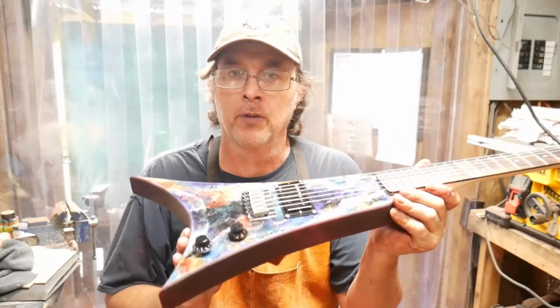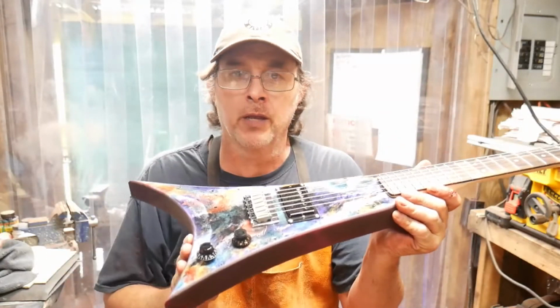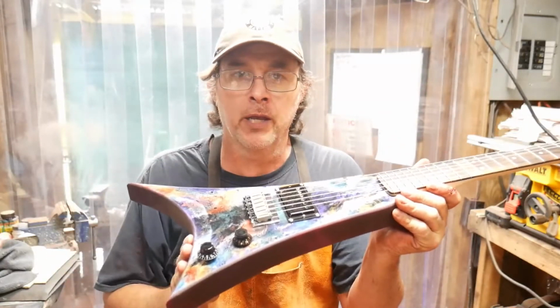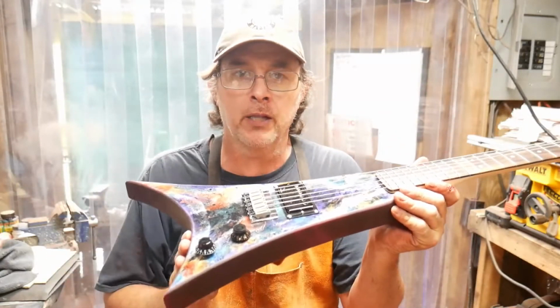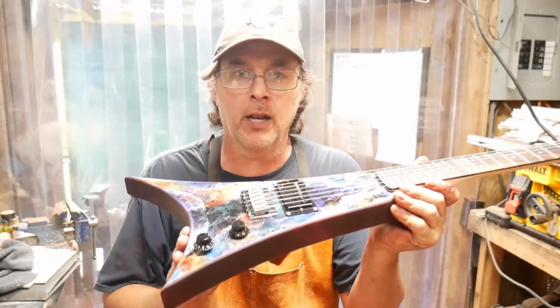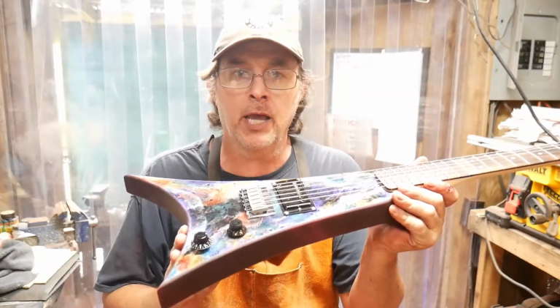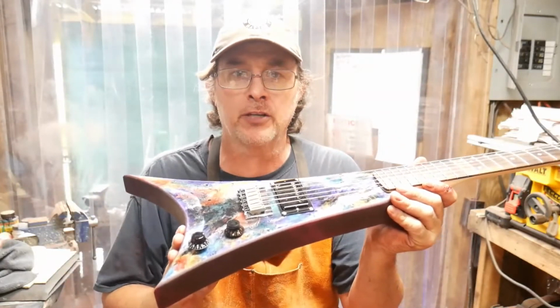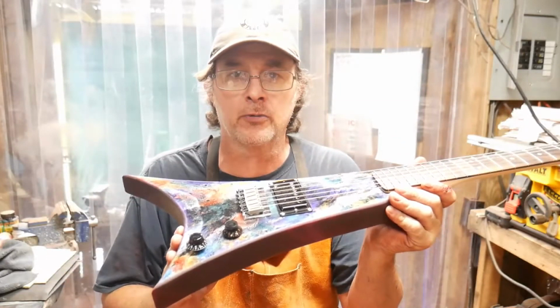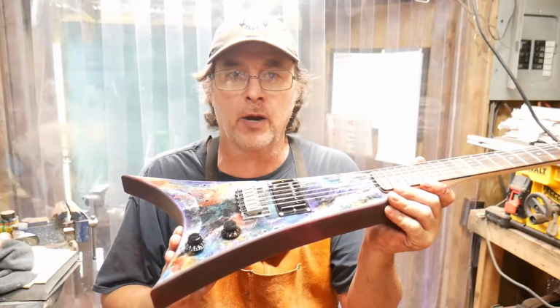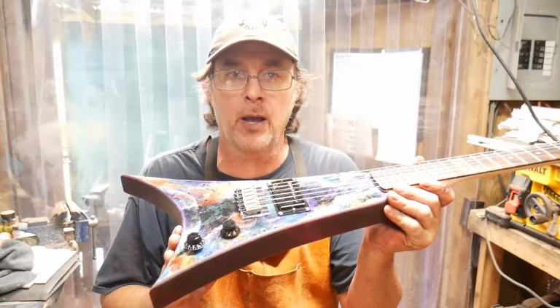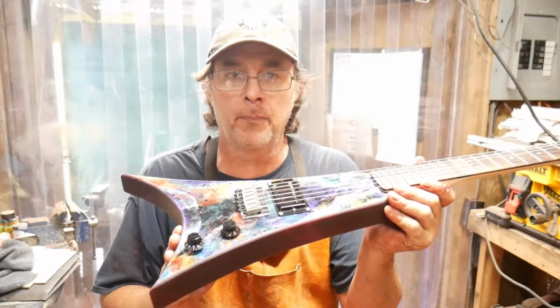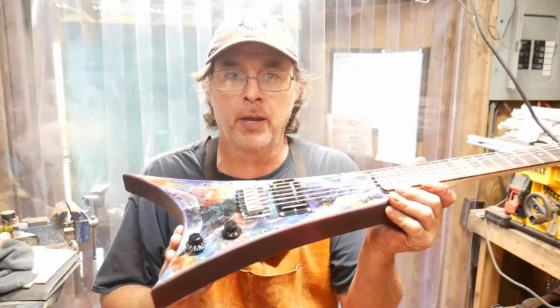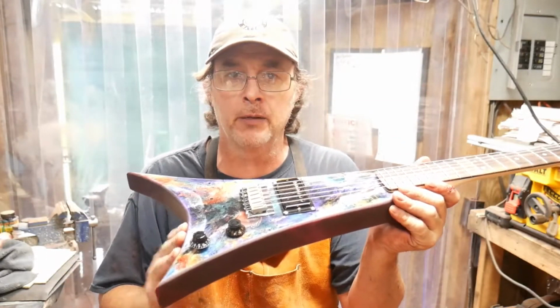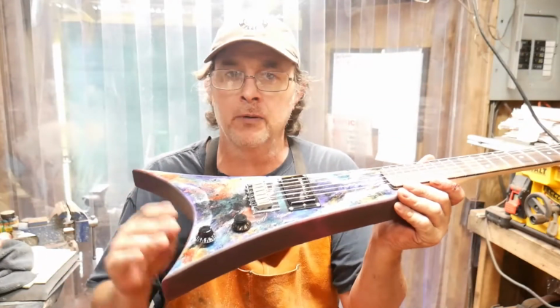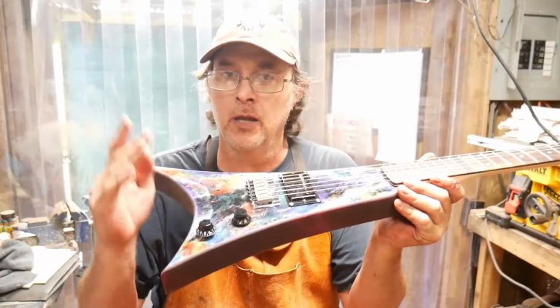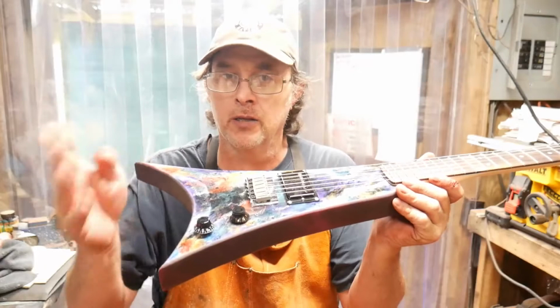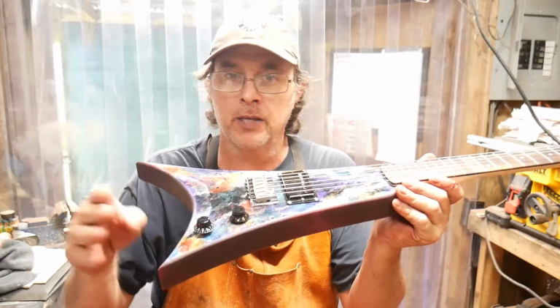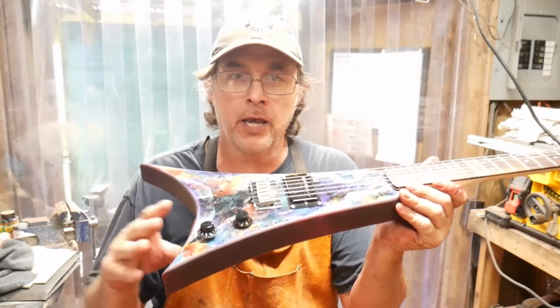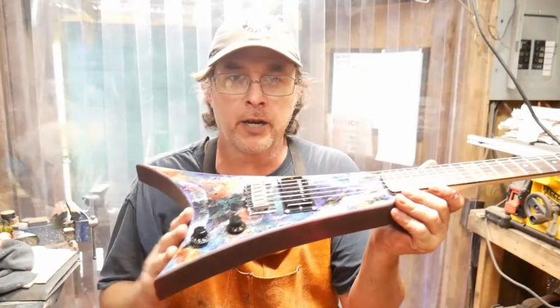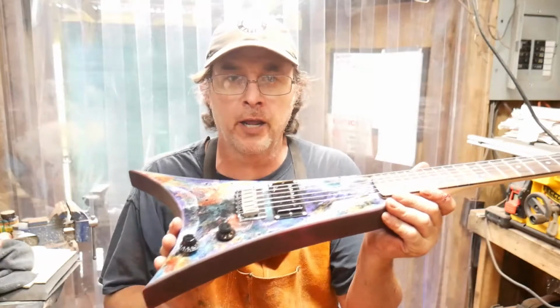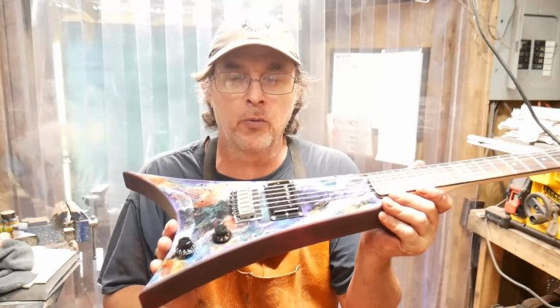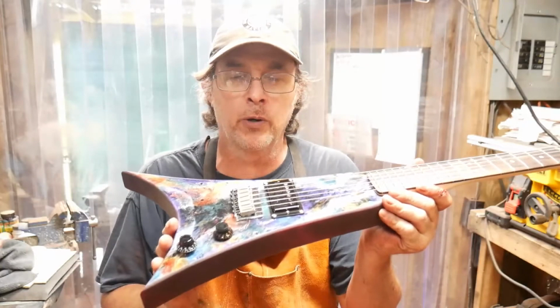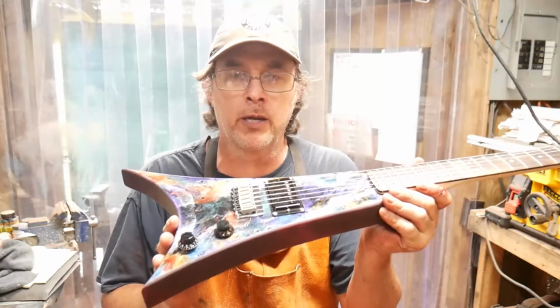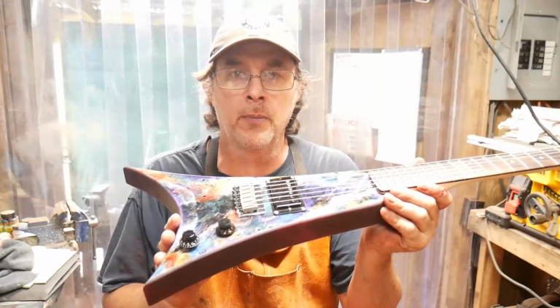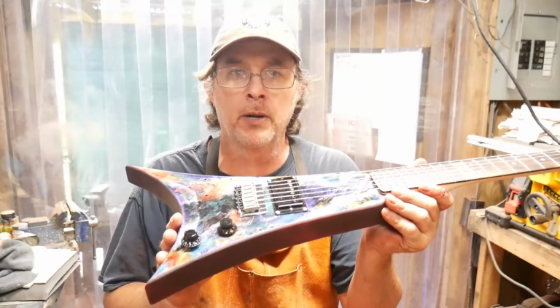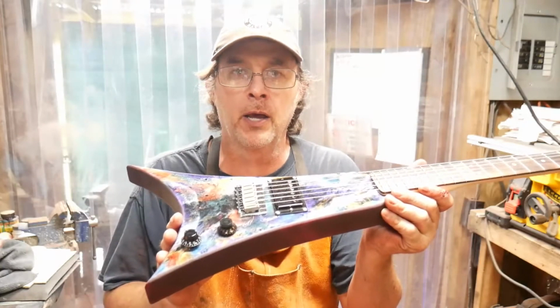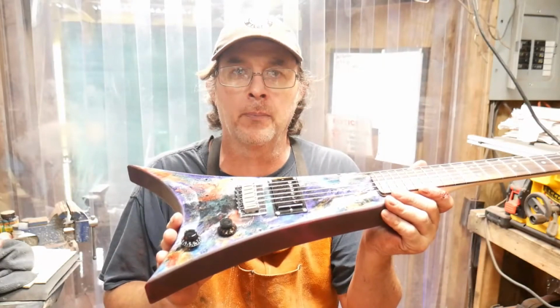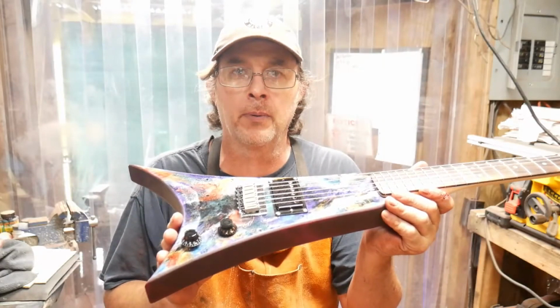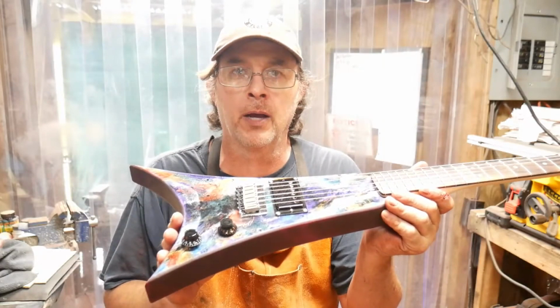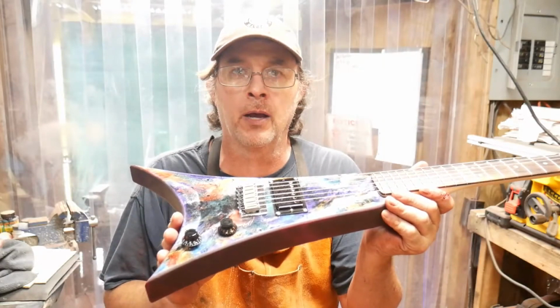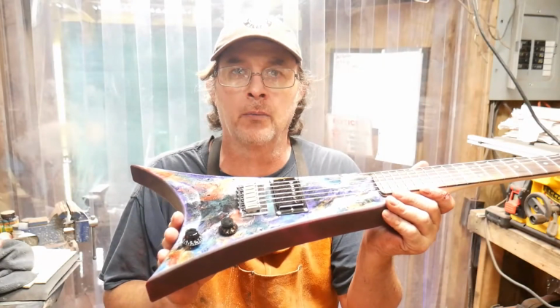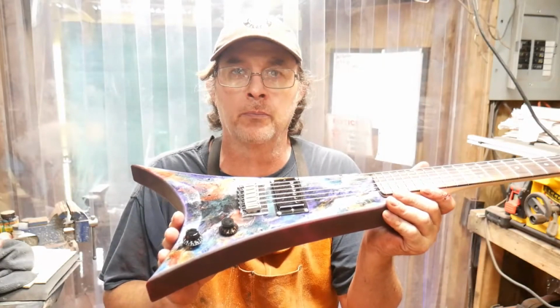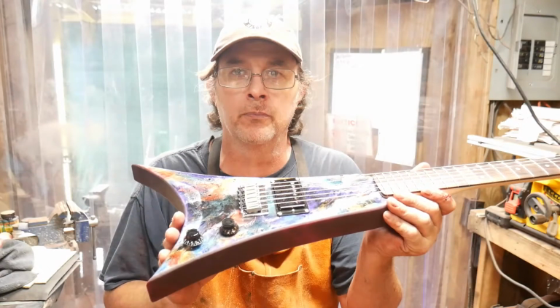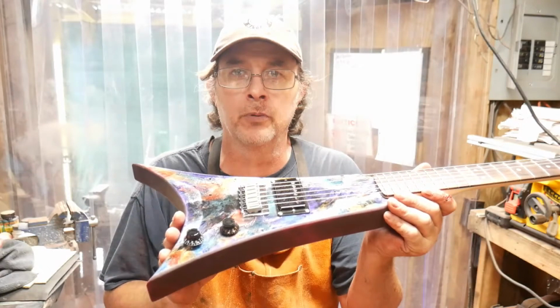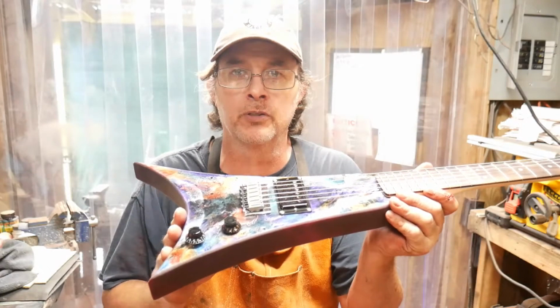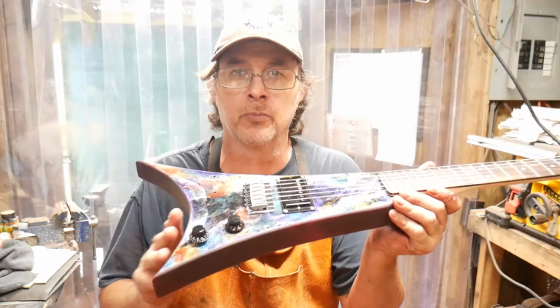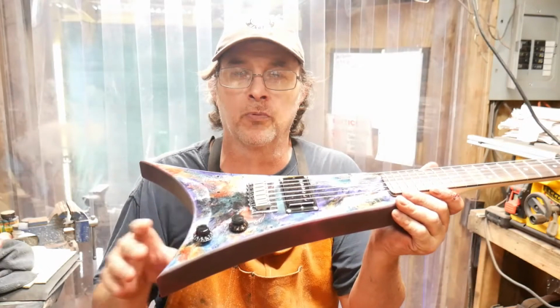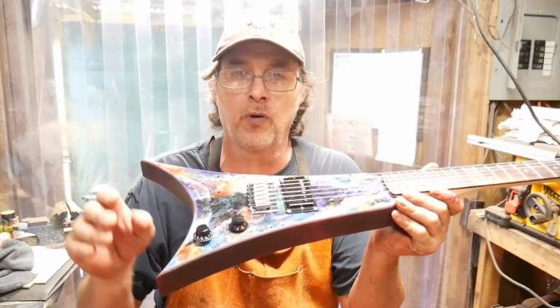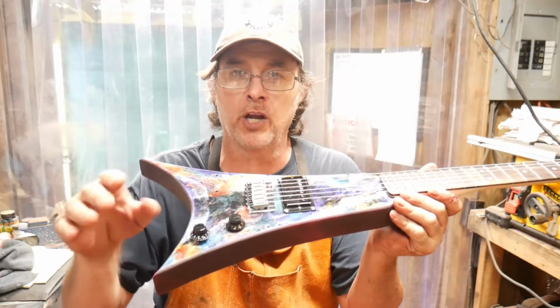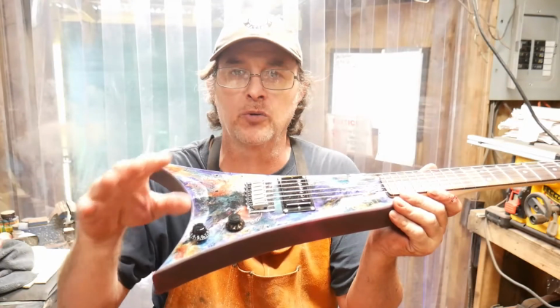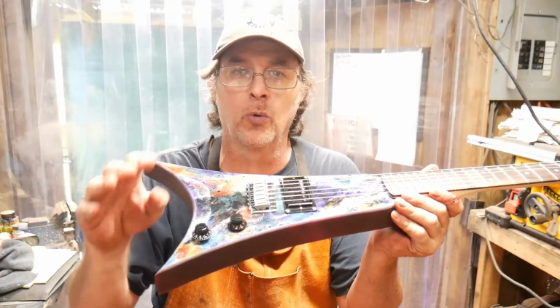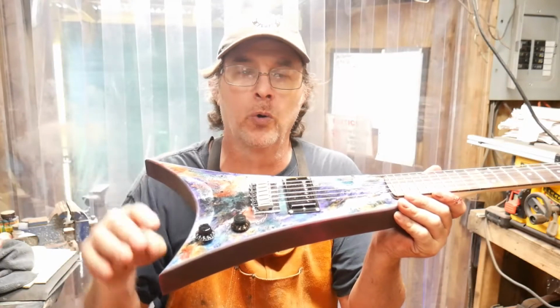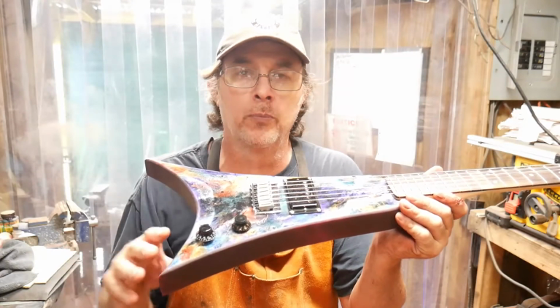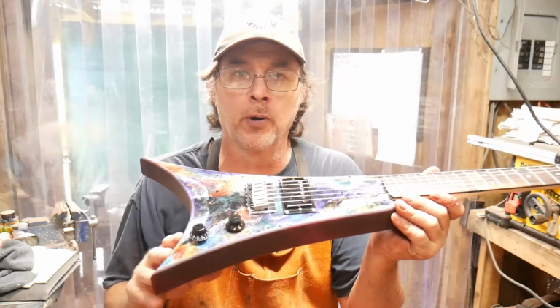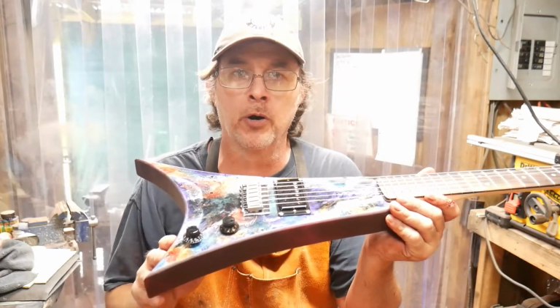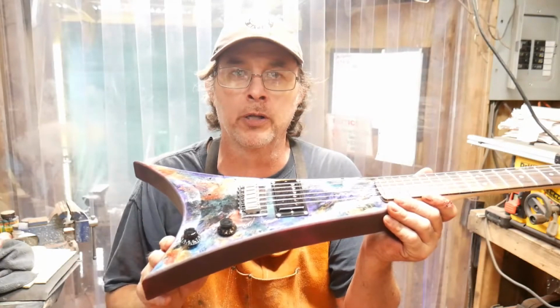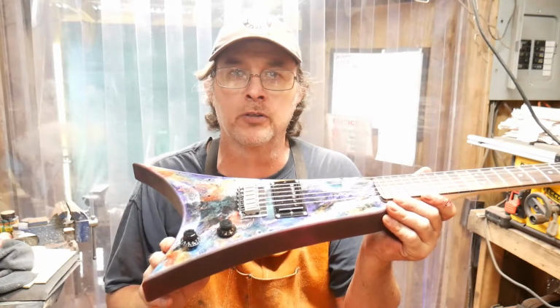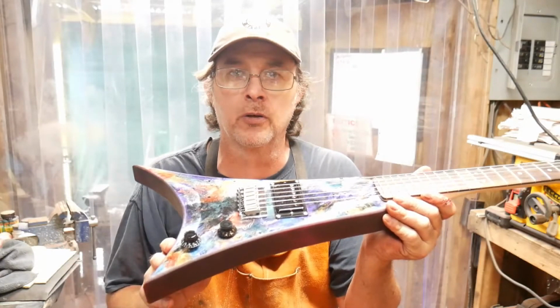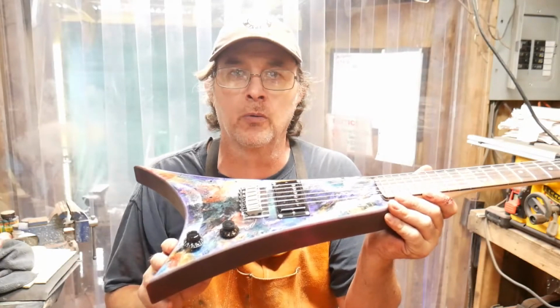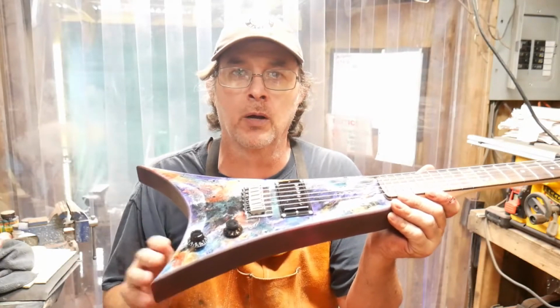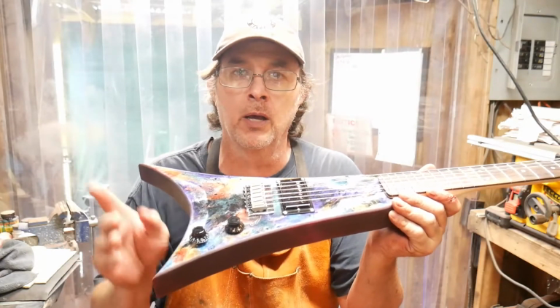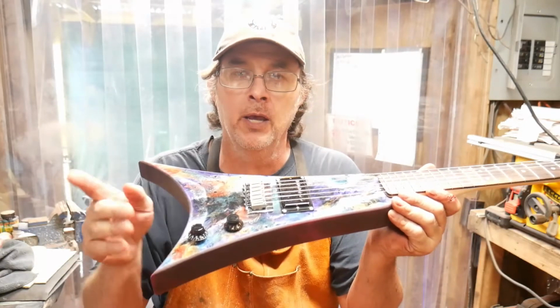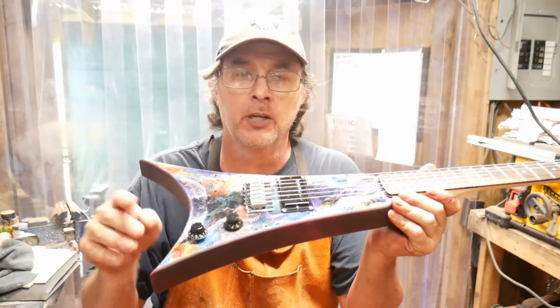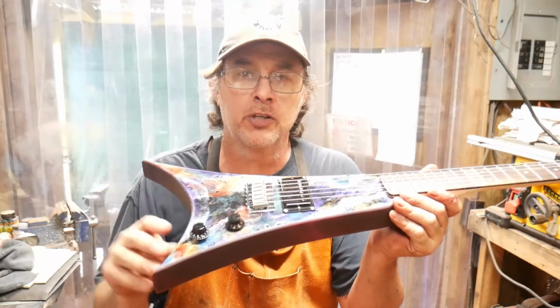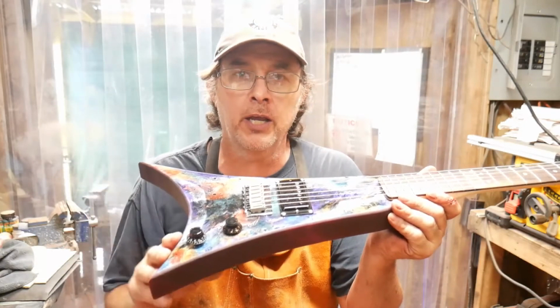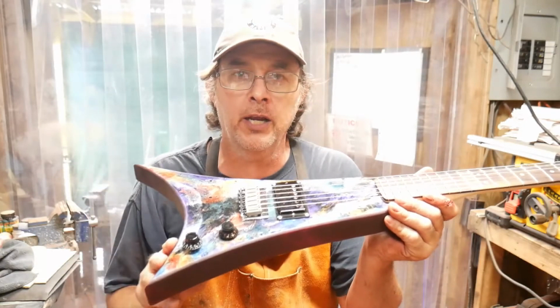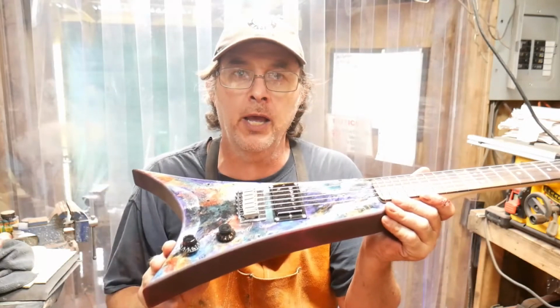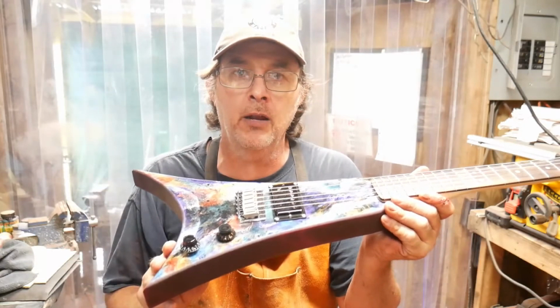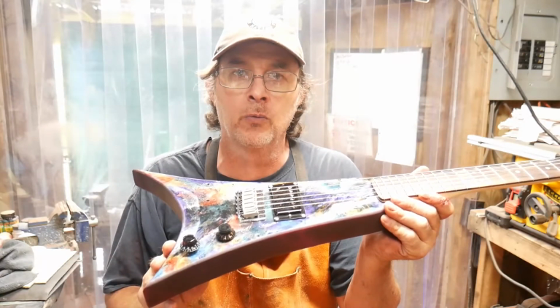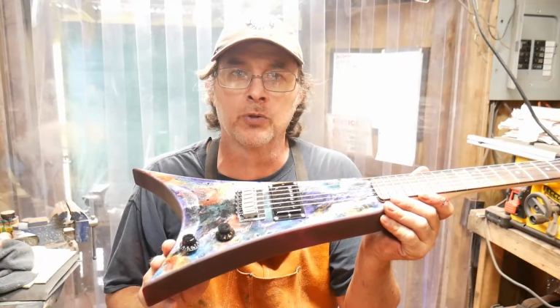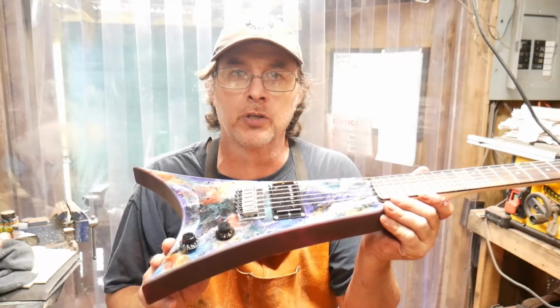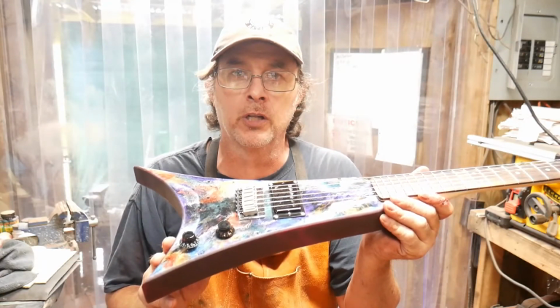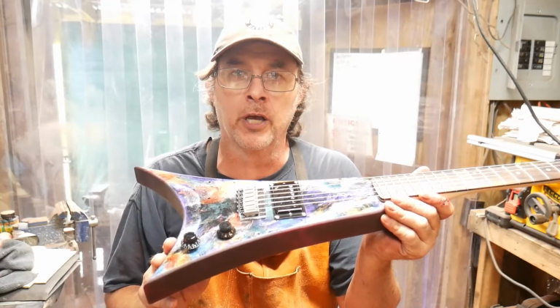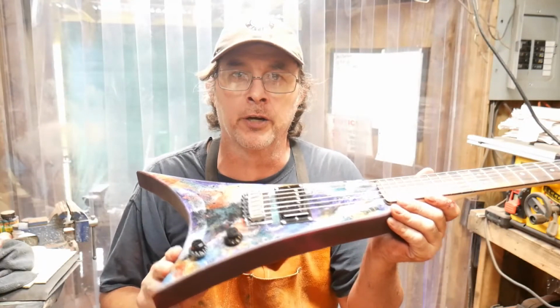Hit the Like and Subscribe button, because I've got another one coming up with some fractional wood burning, so check it out and we'll see you later.